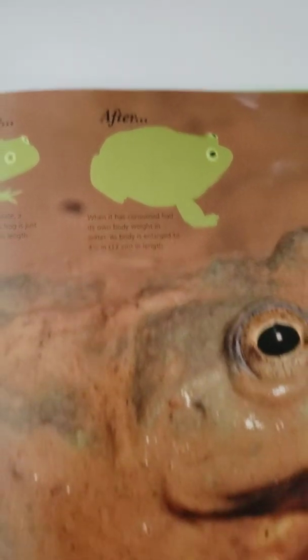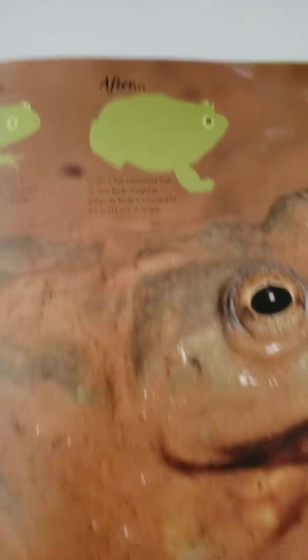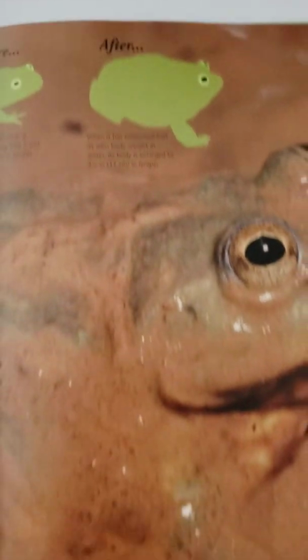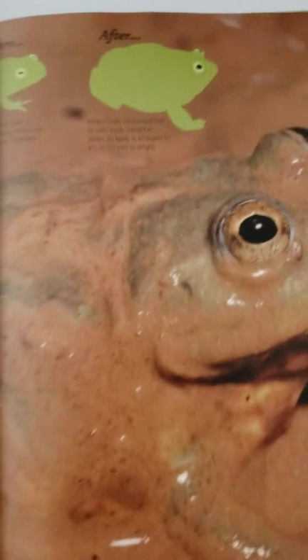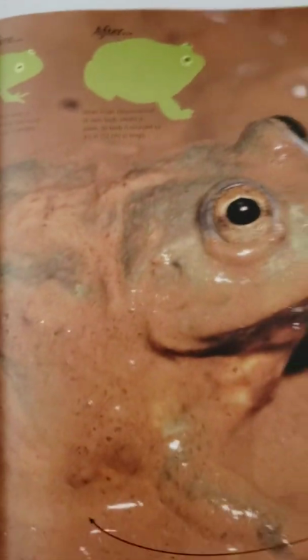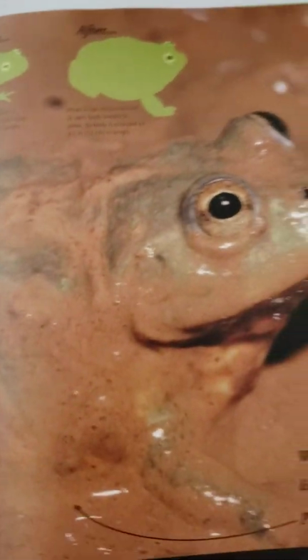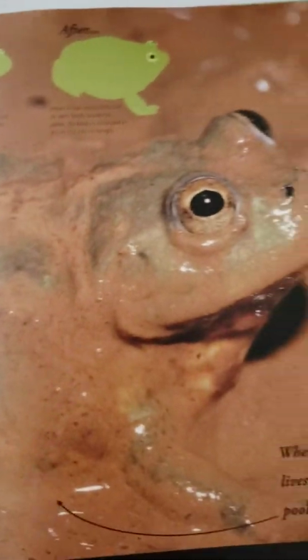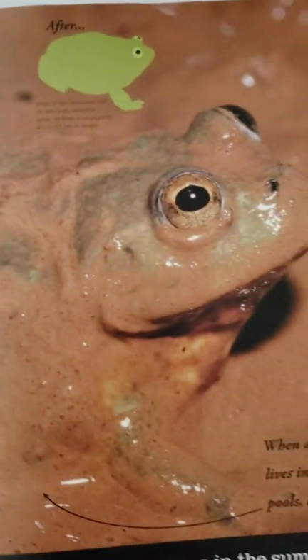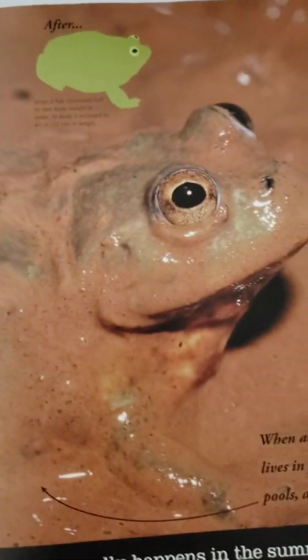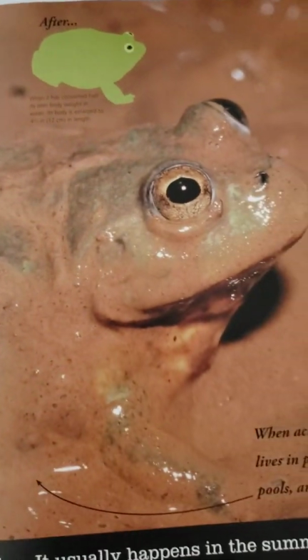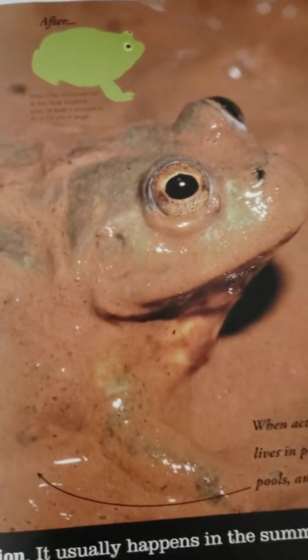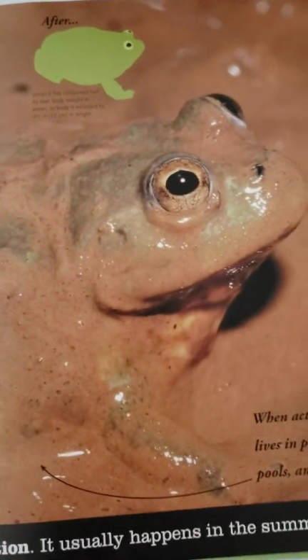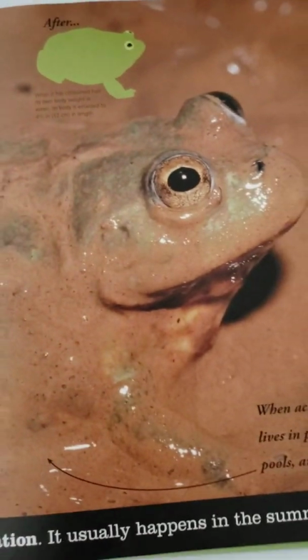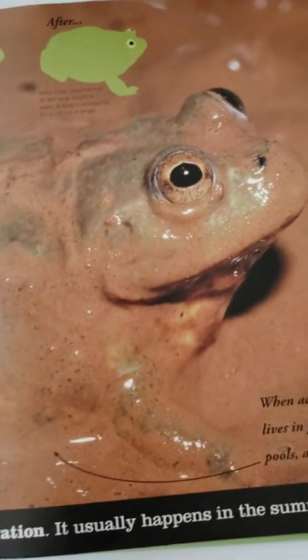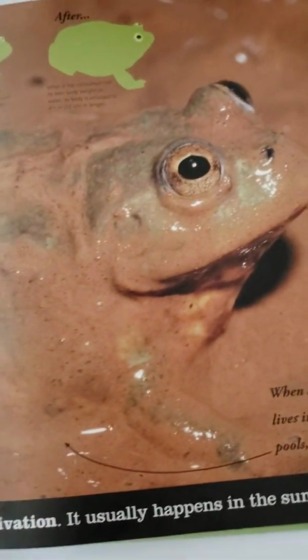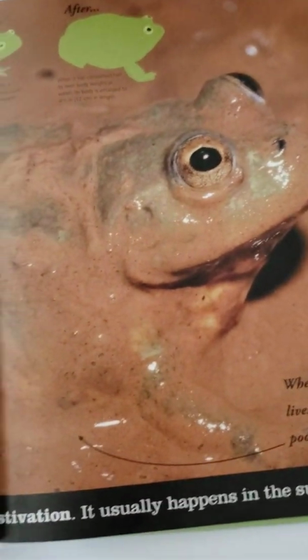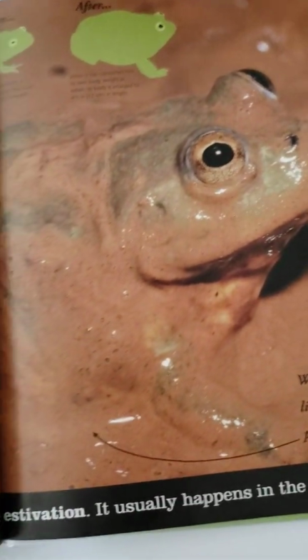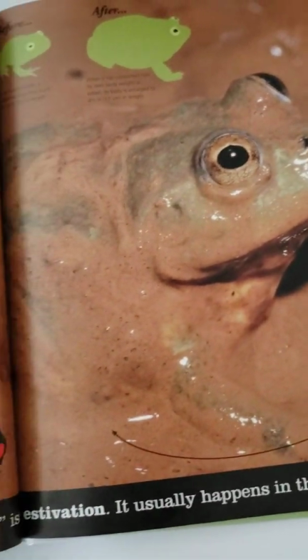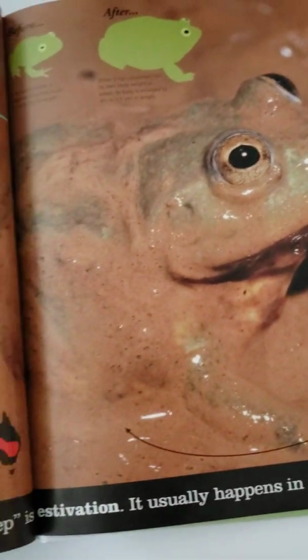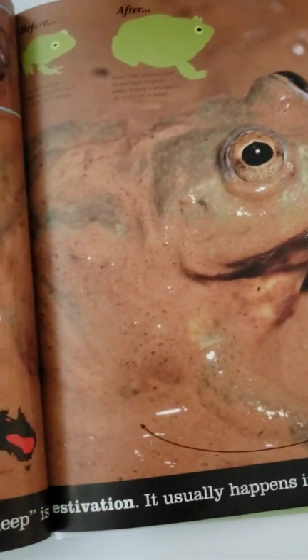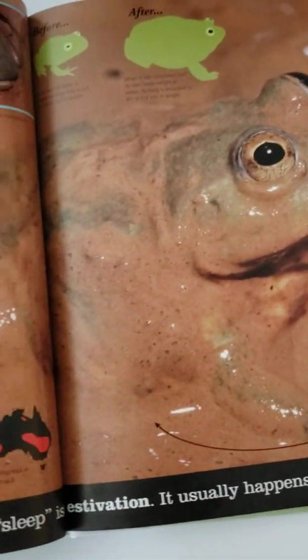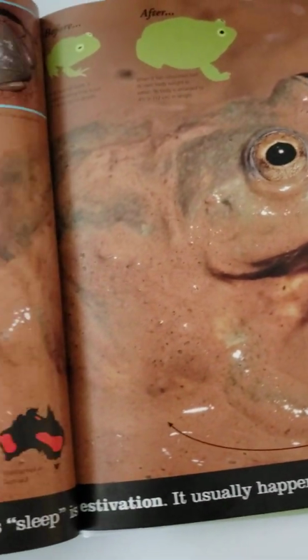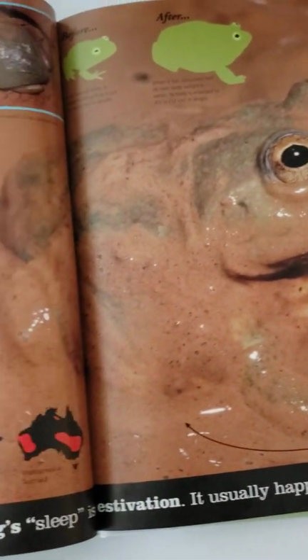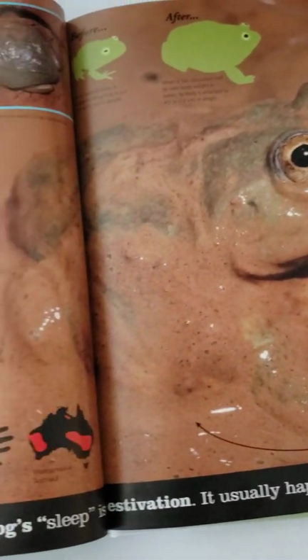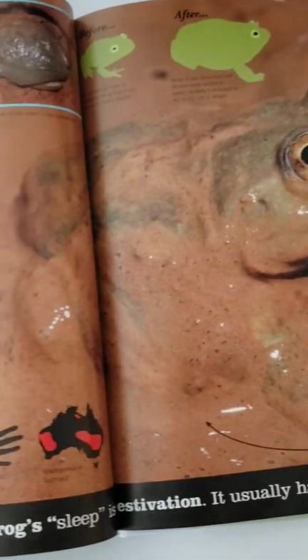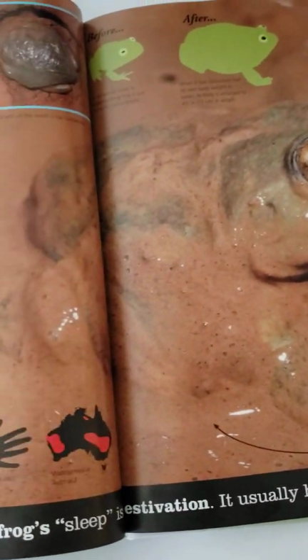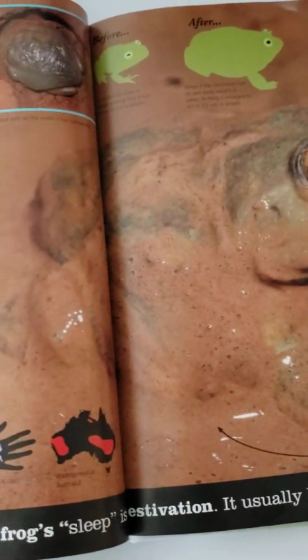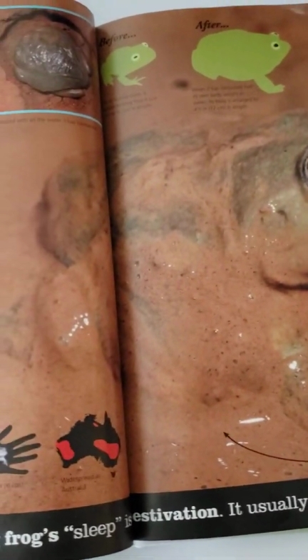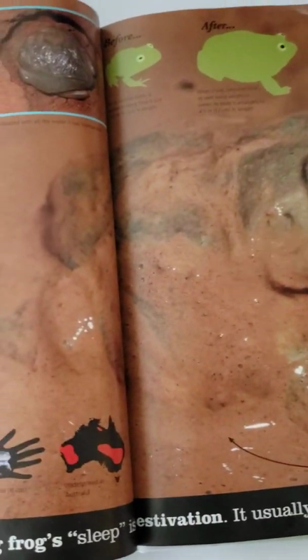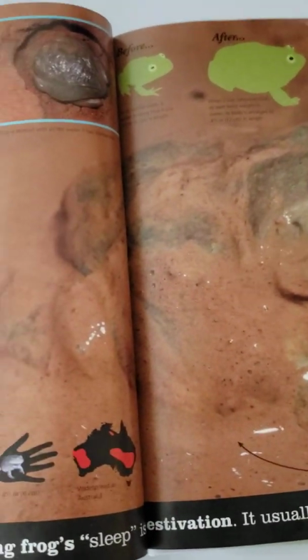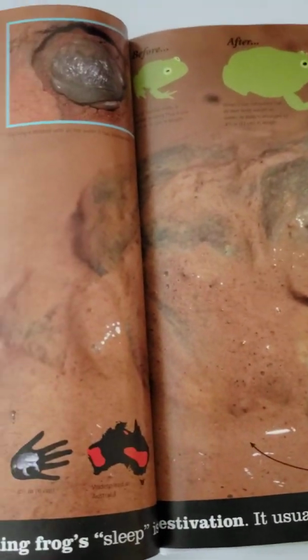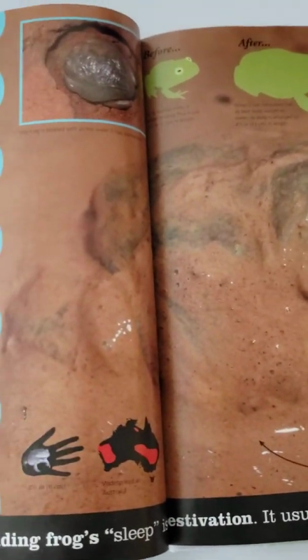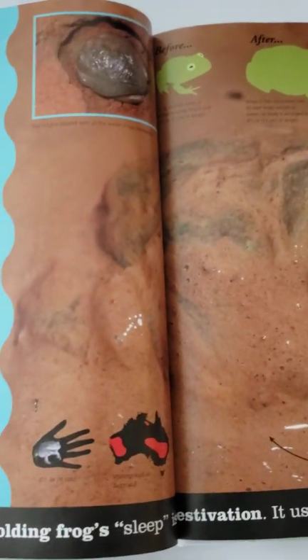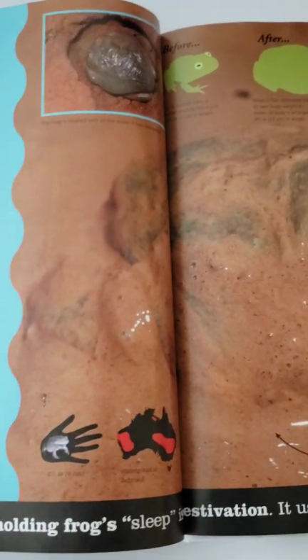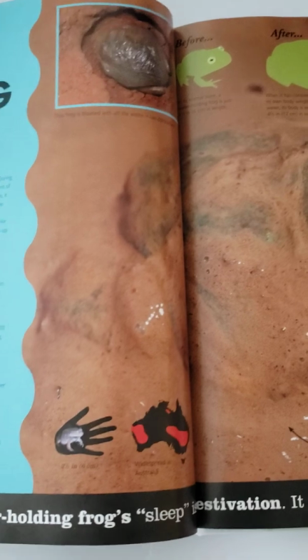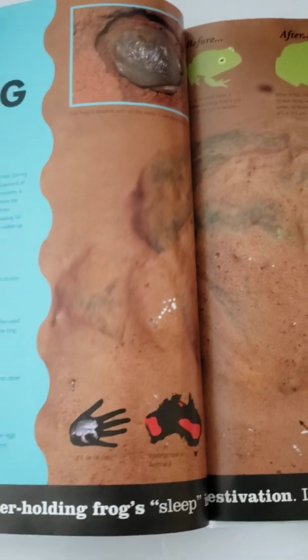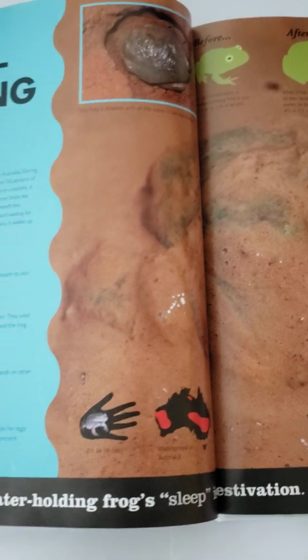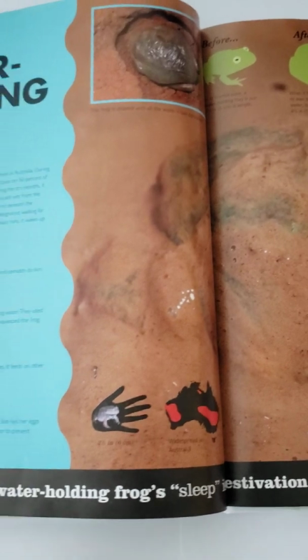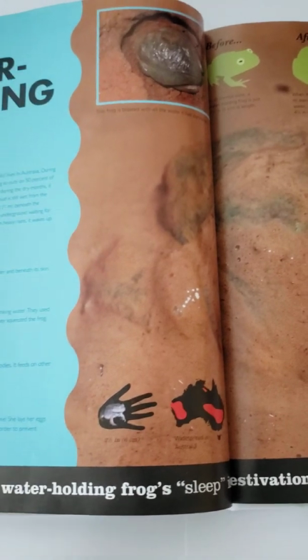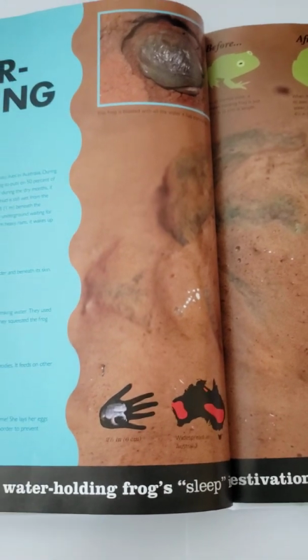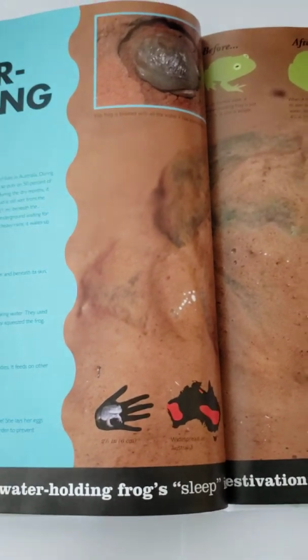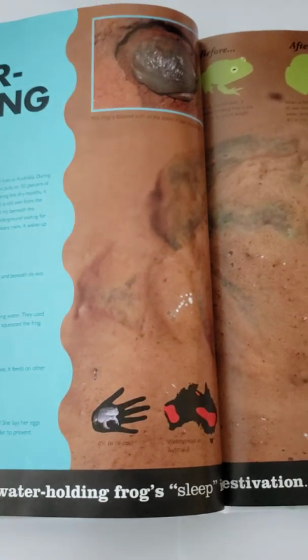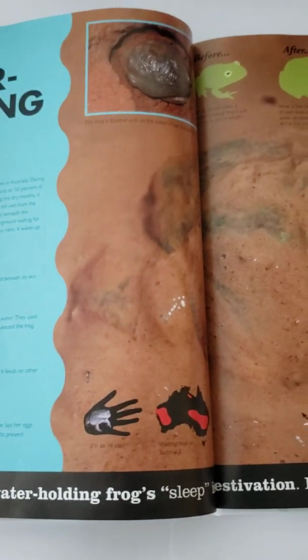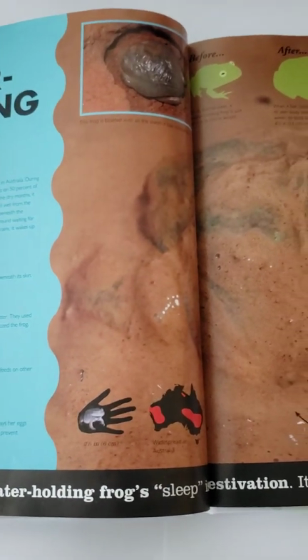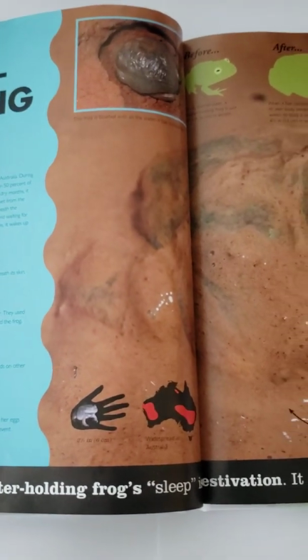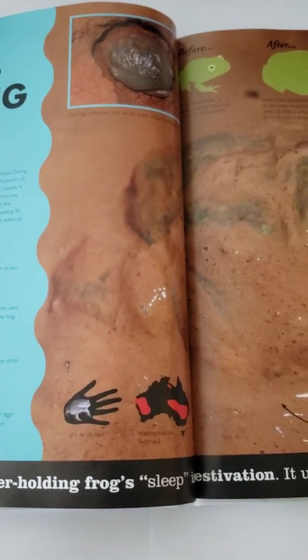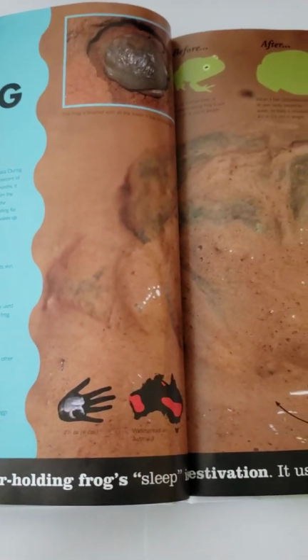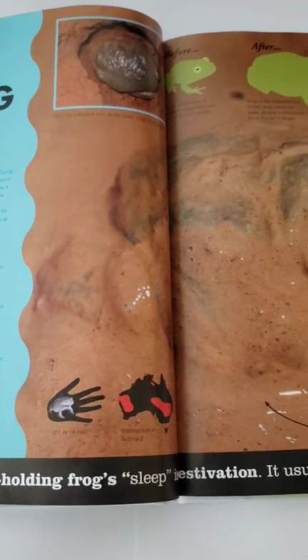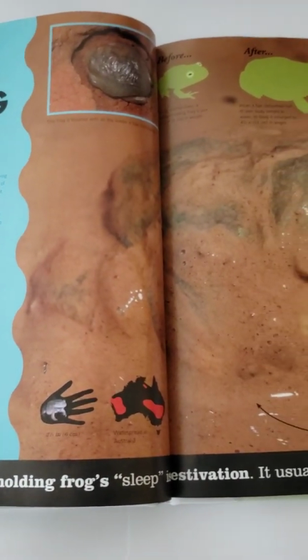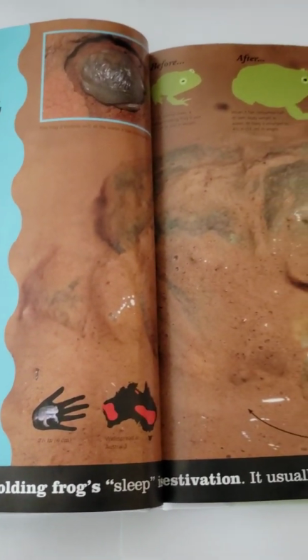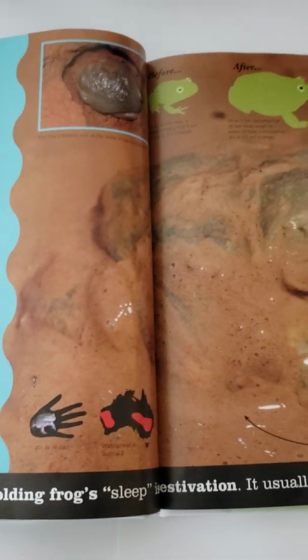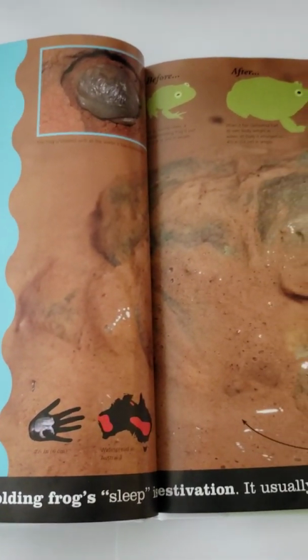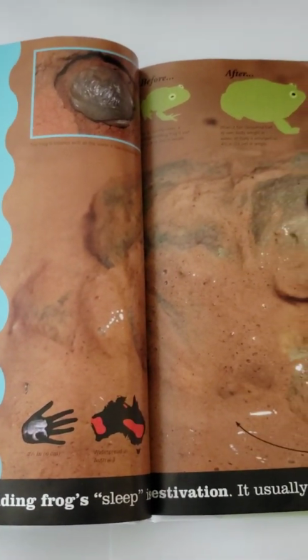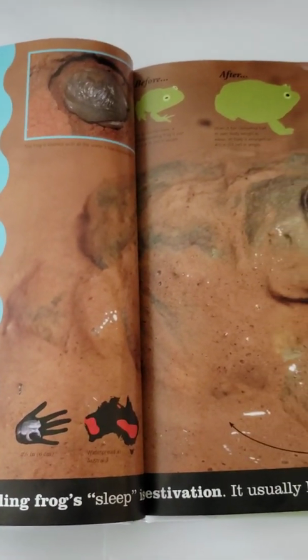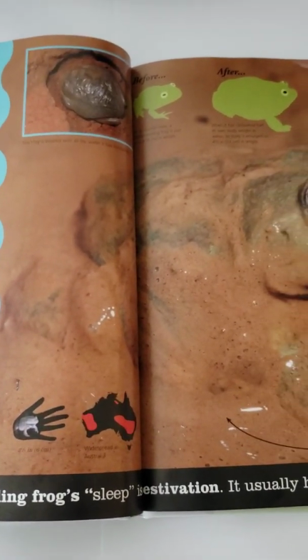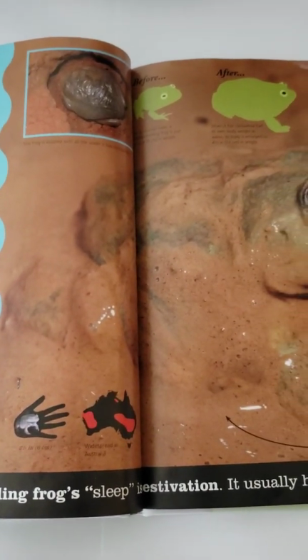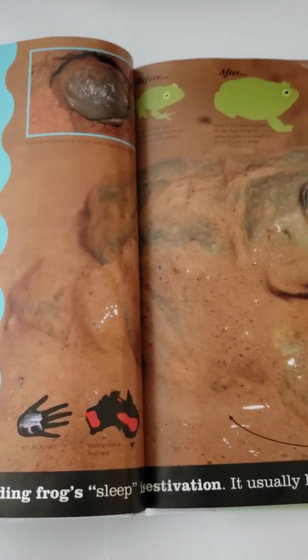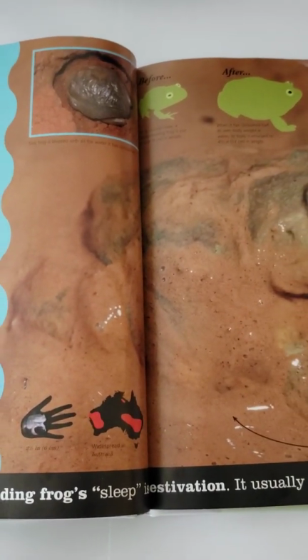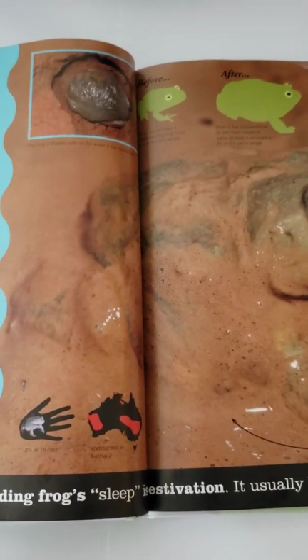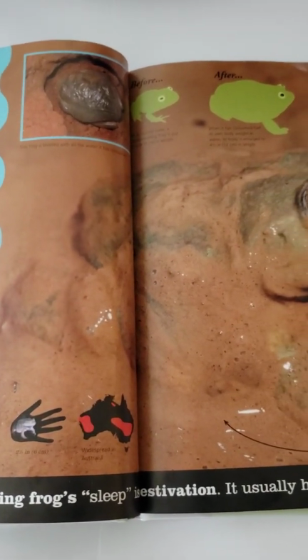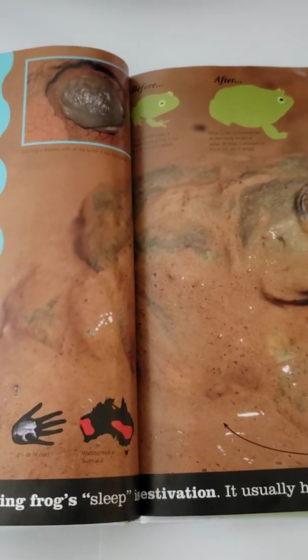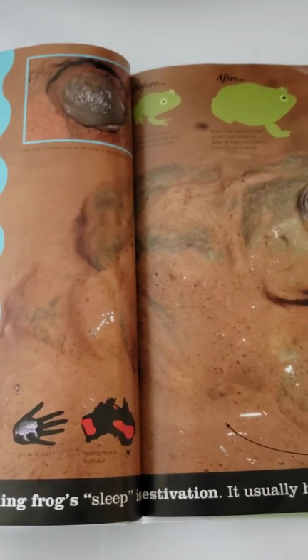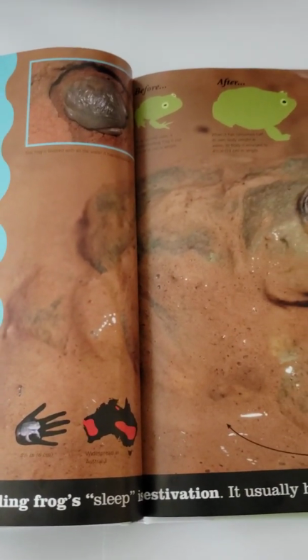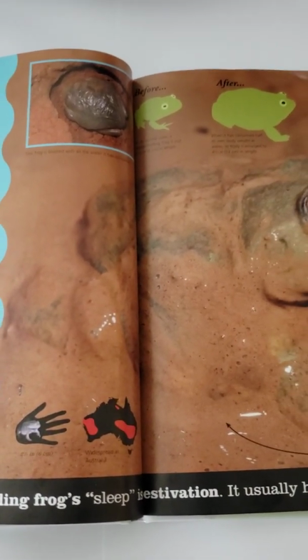So there you have the water-holding frog. I'll cover it in mud.